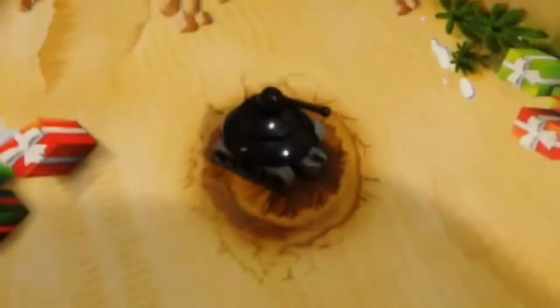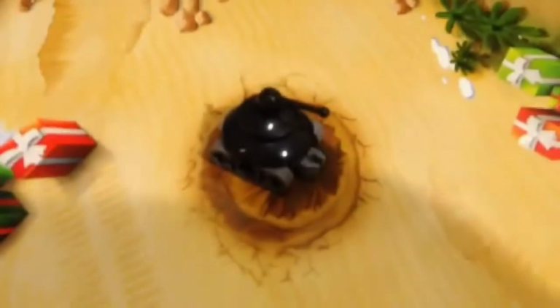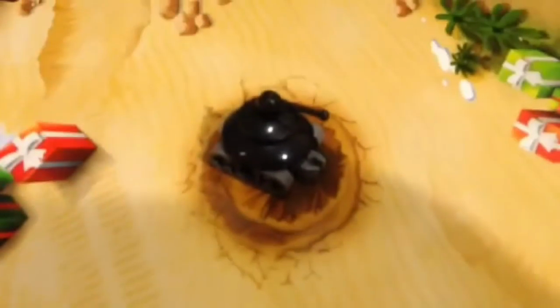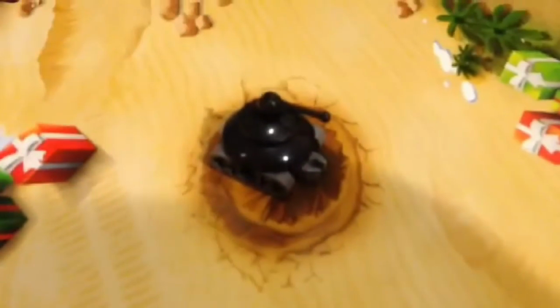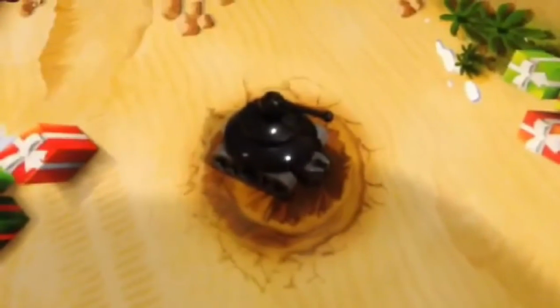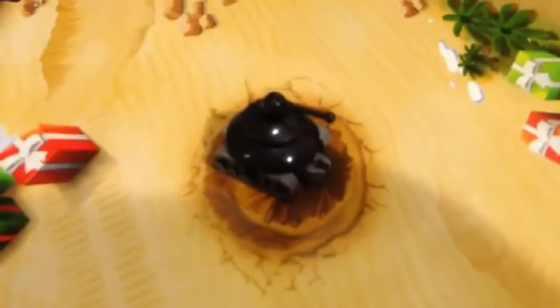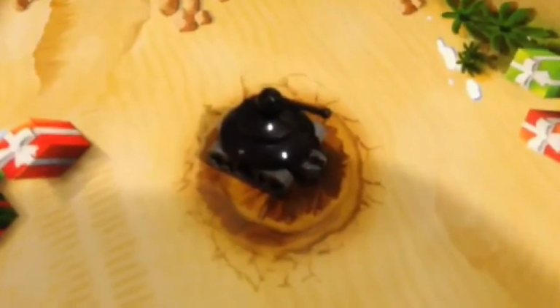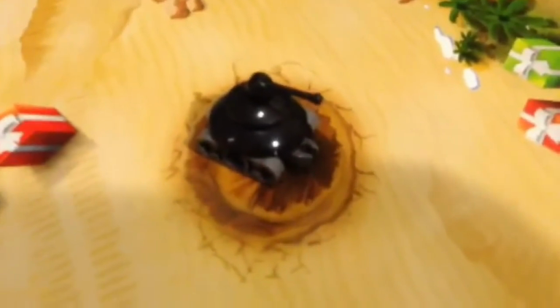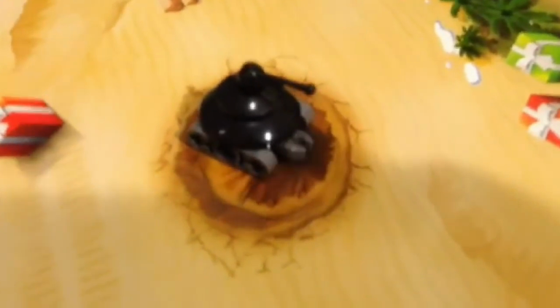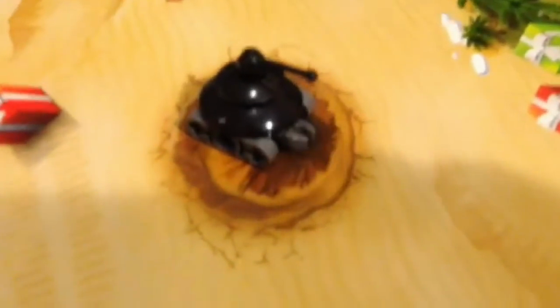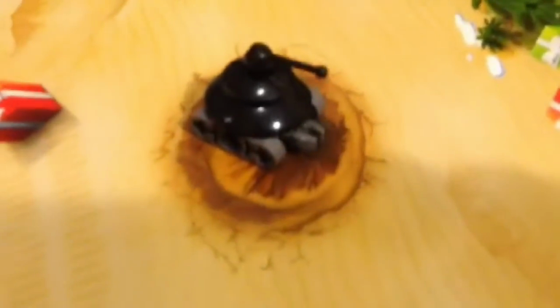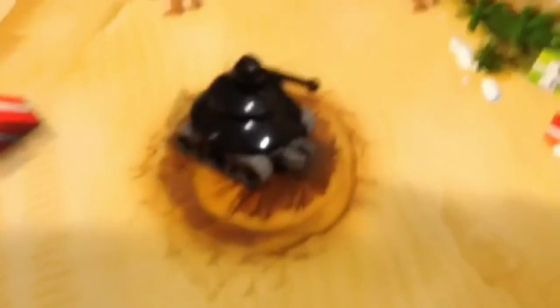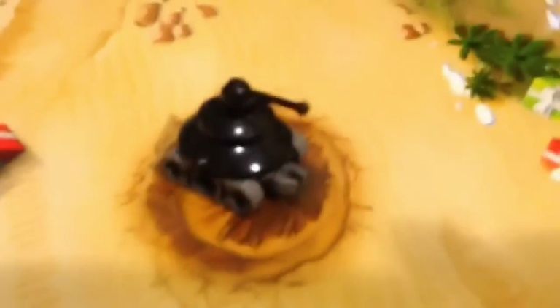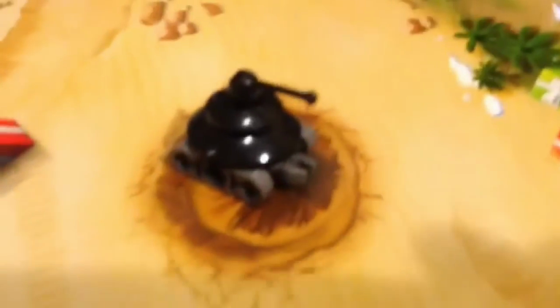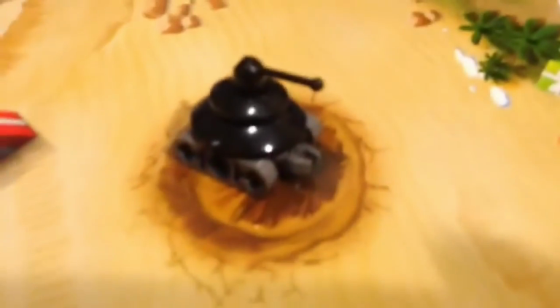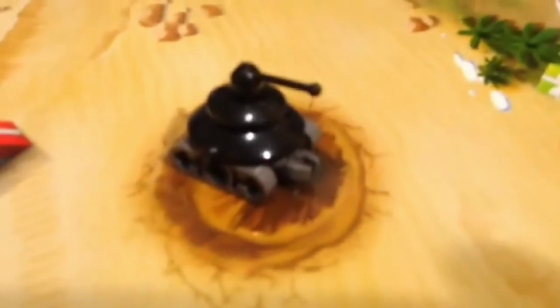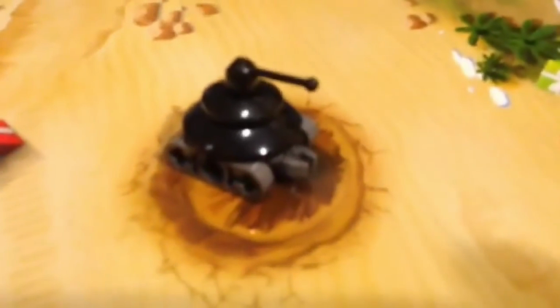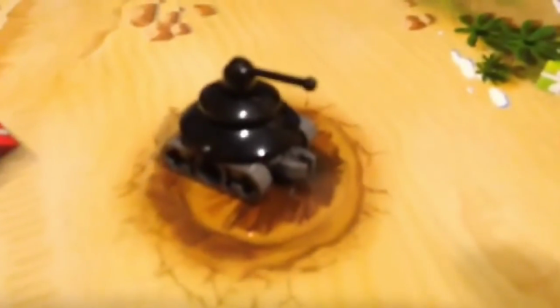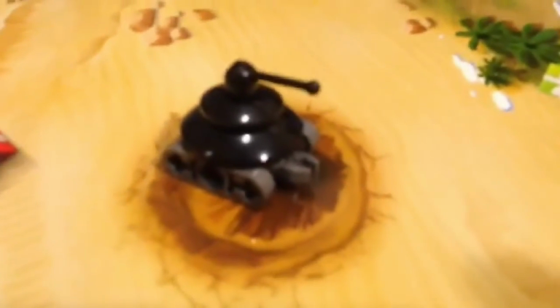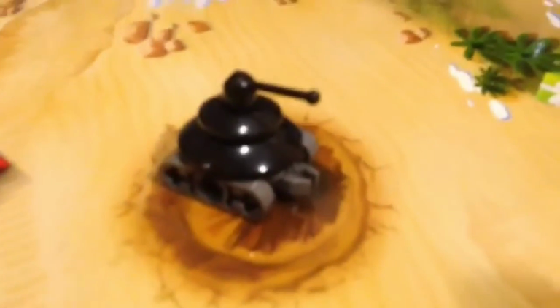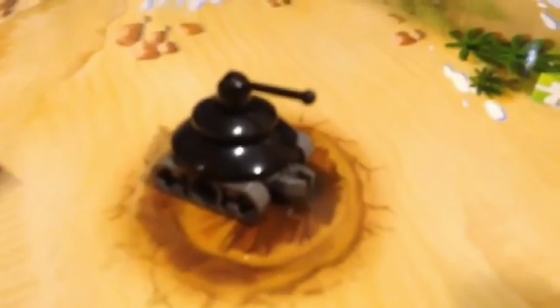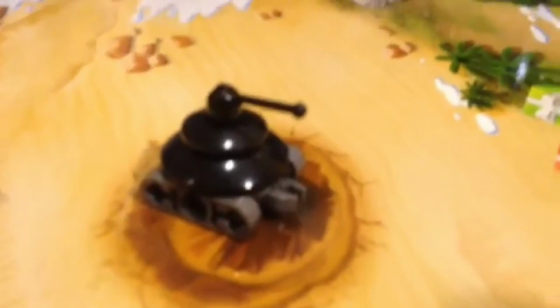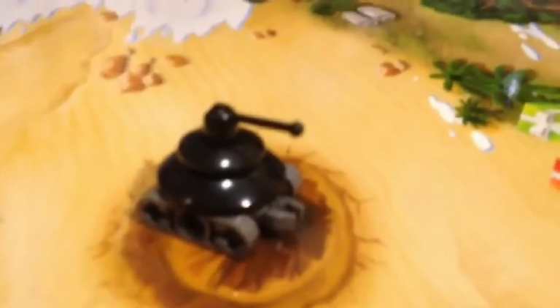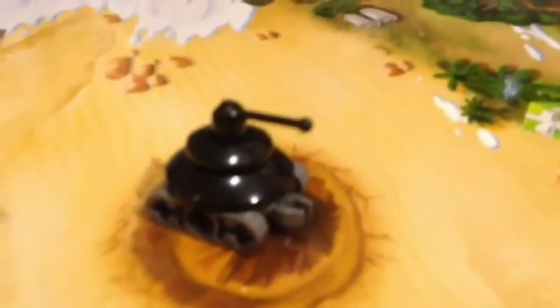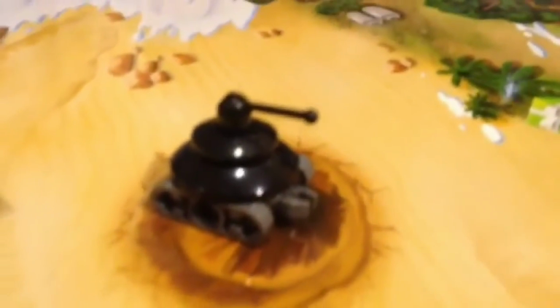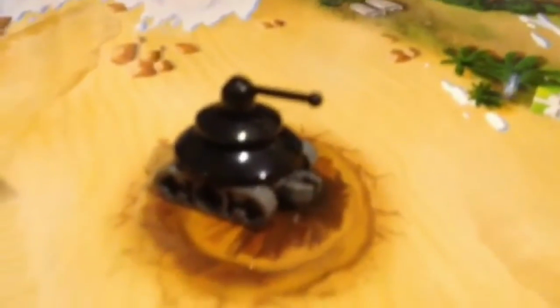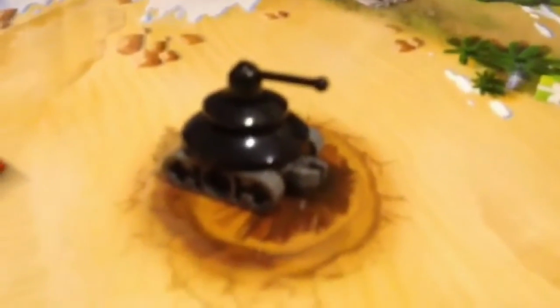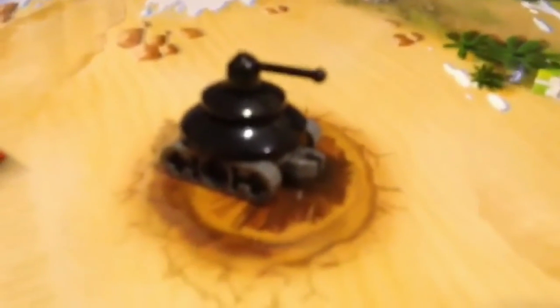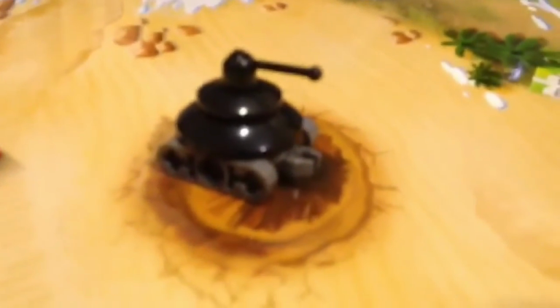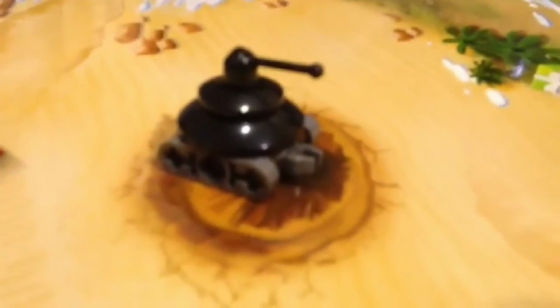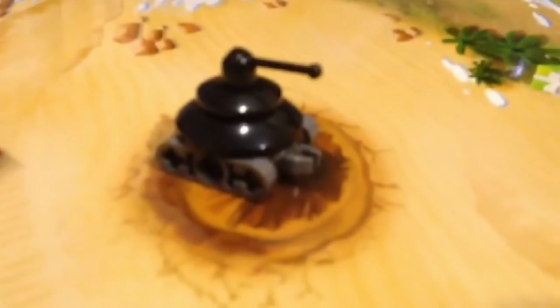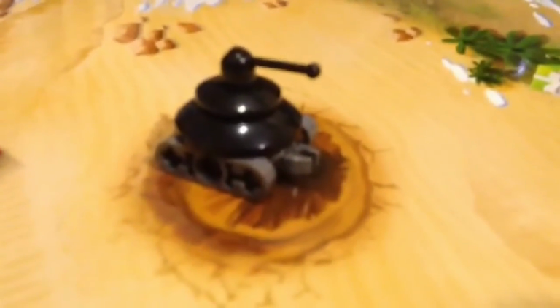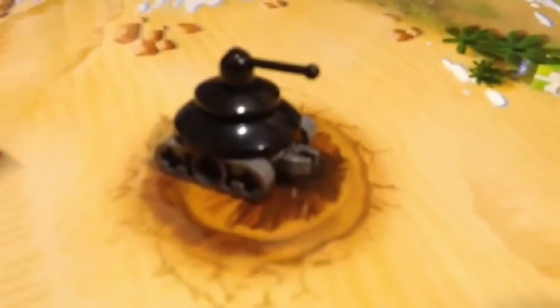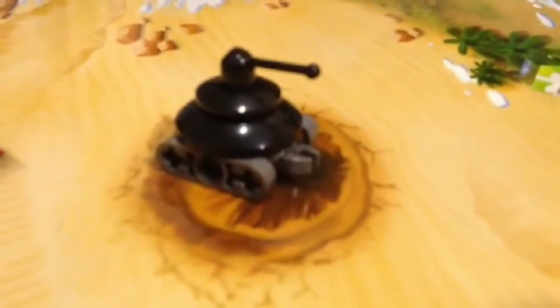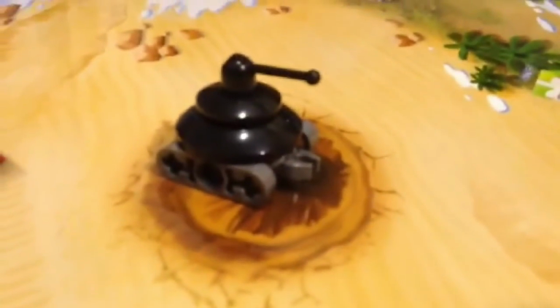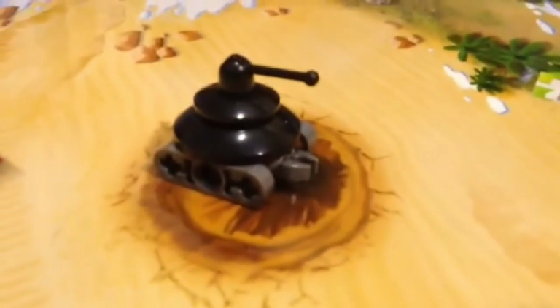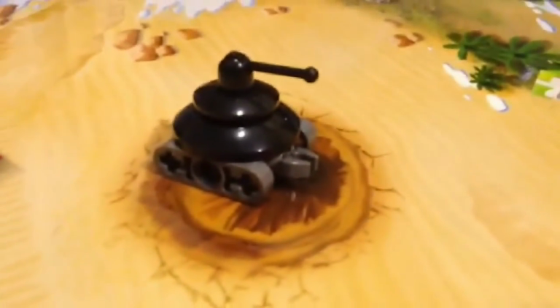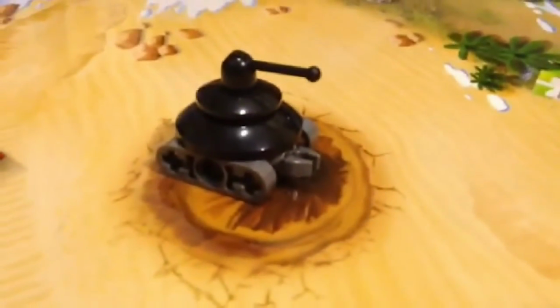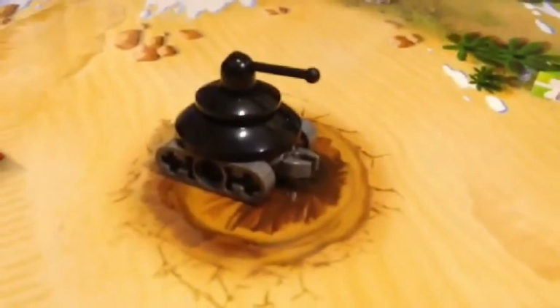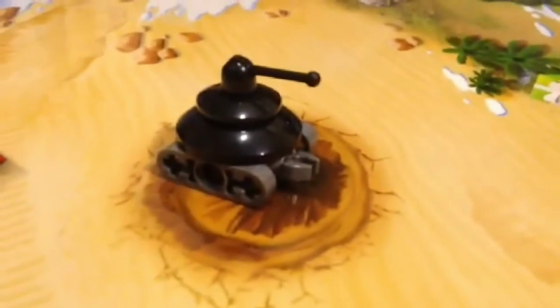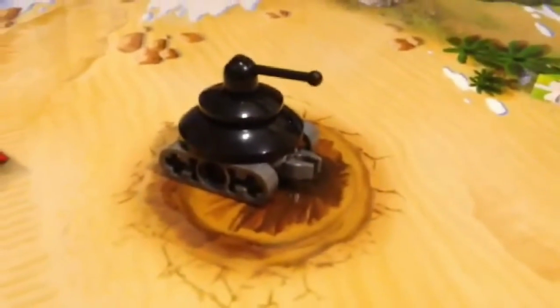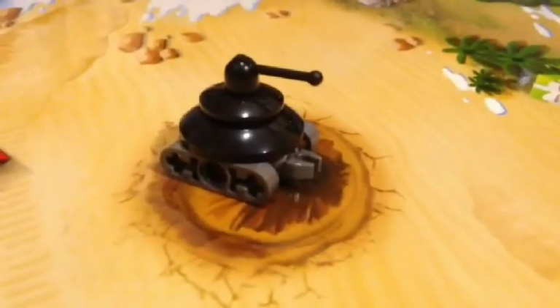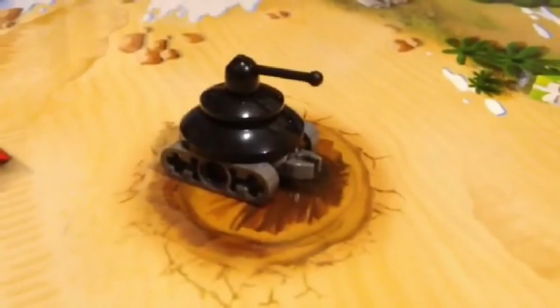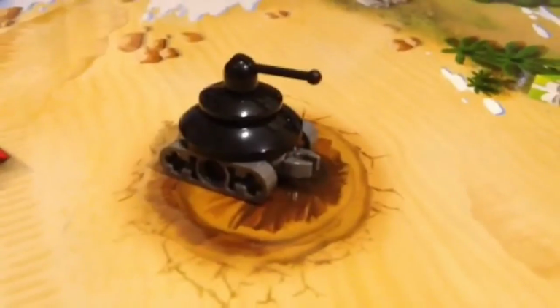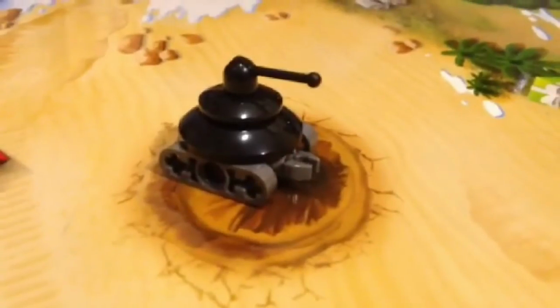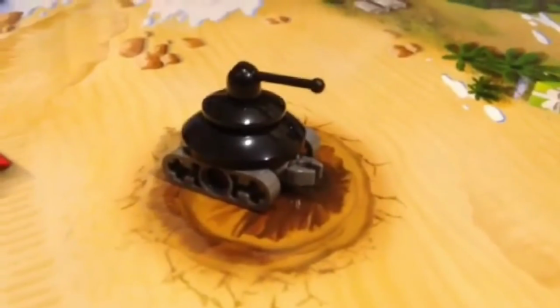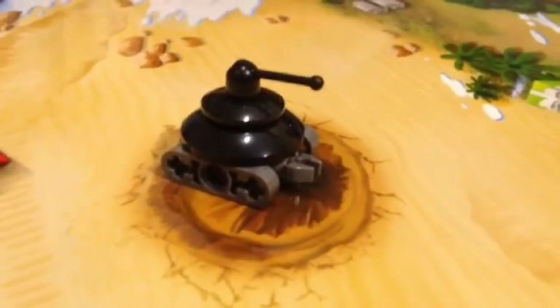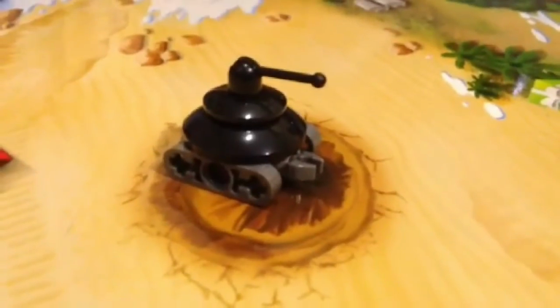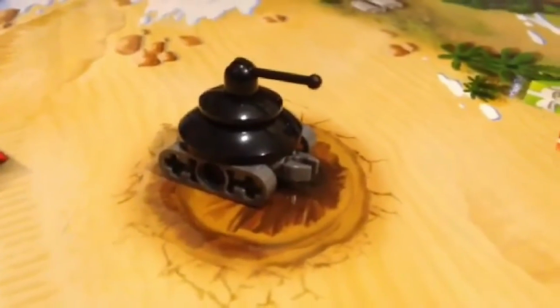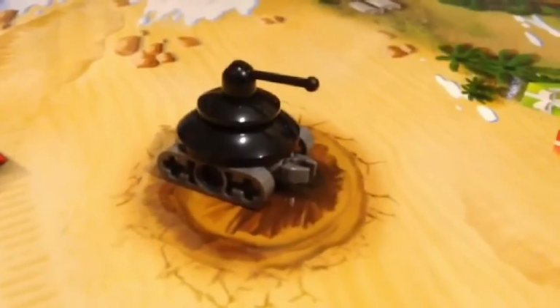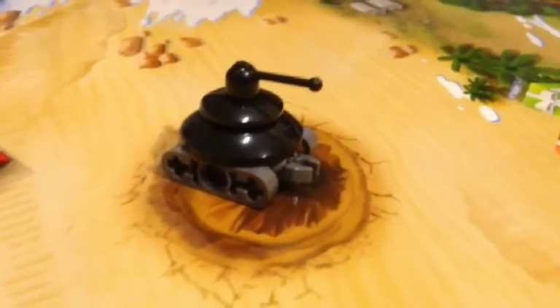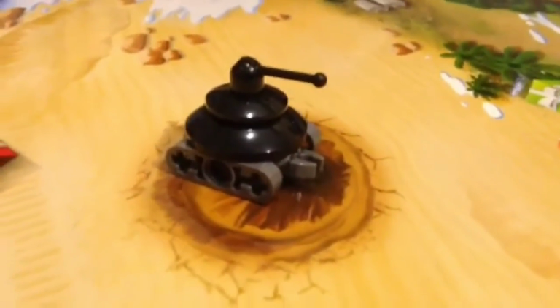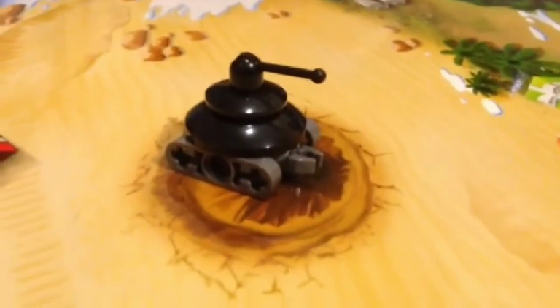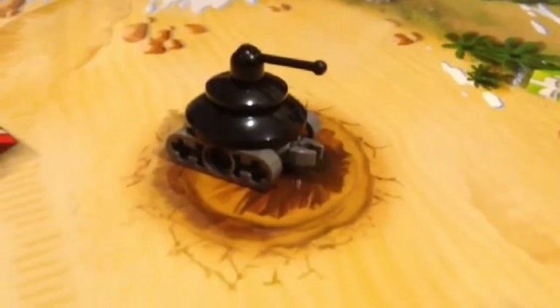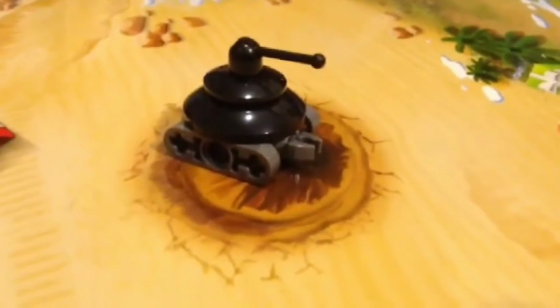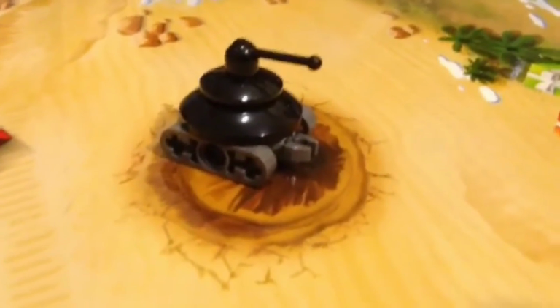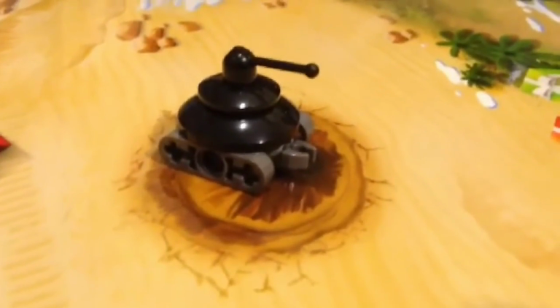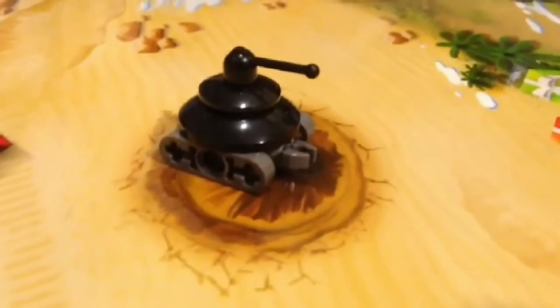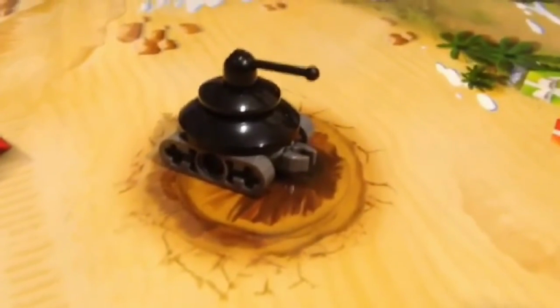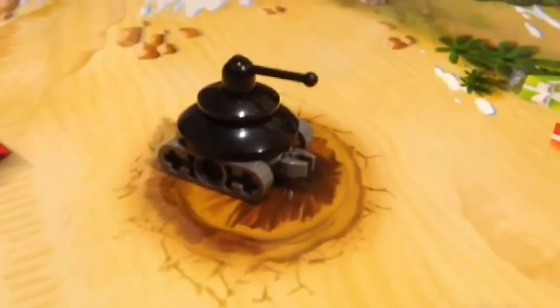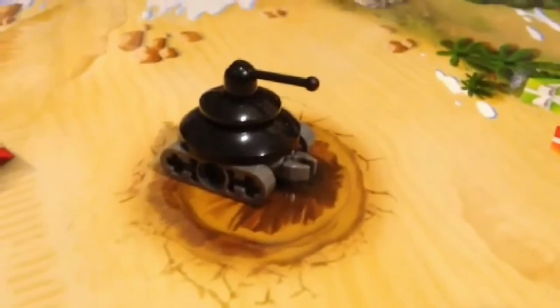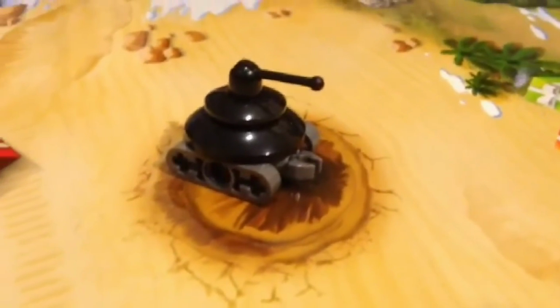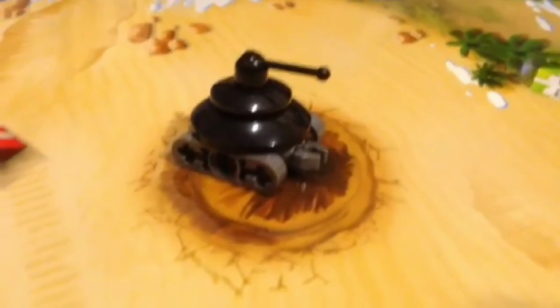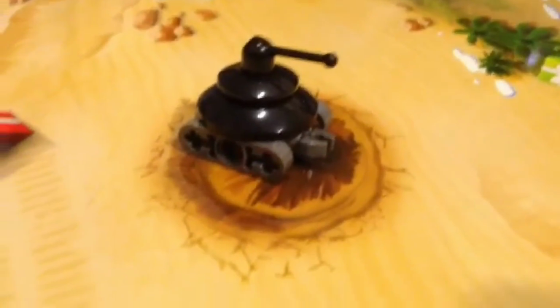So here's today's build. It is some sort of a tank. Yes? Yup. Yes.